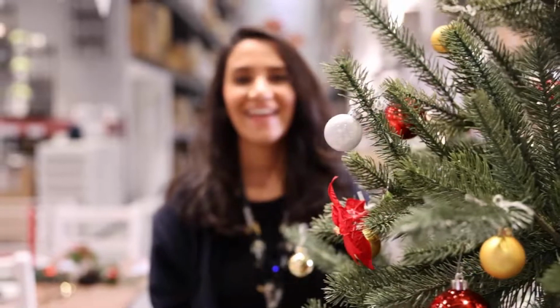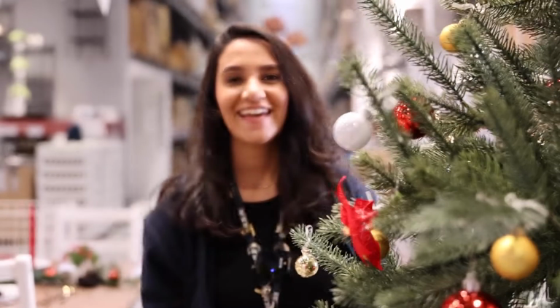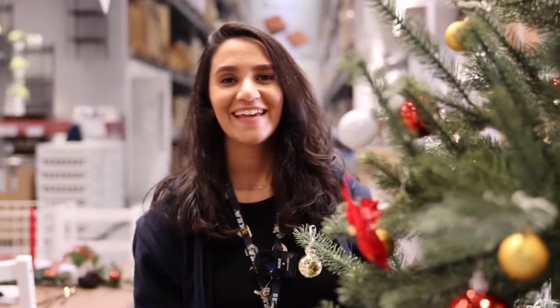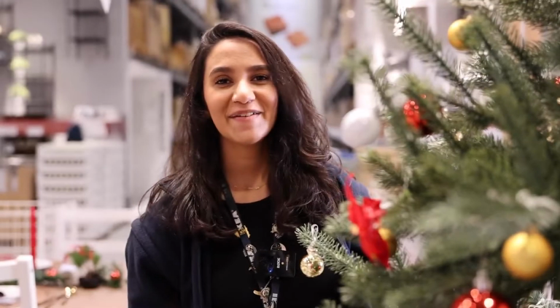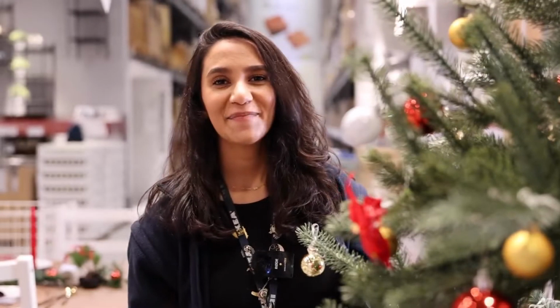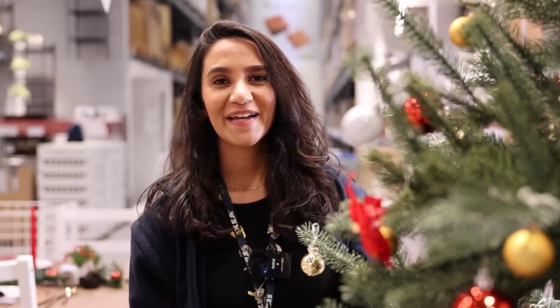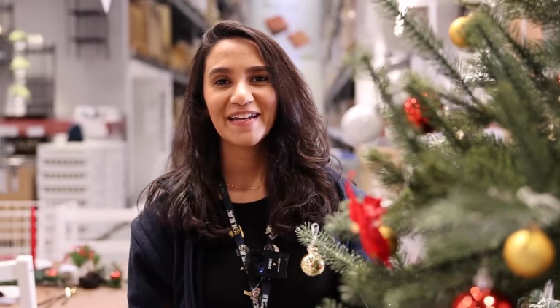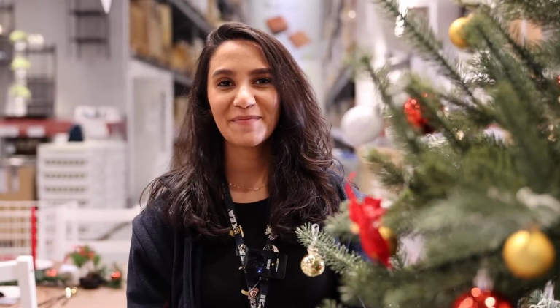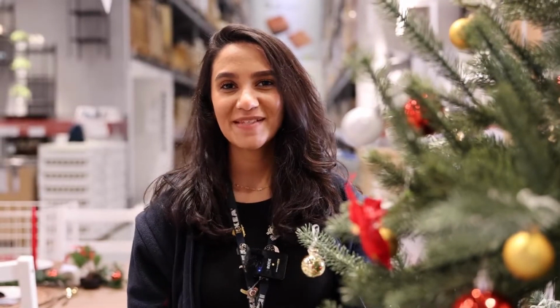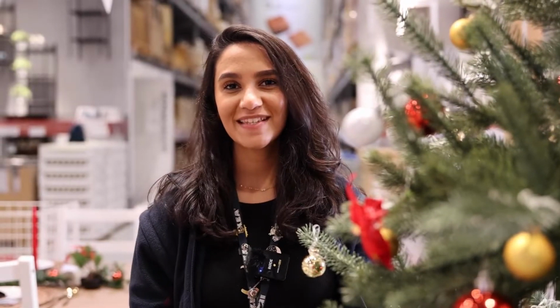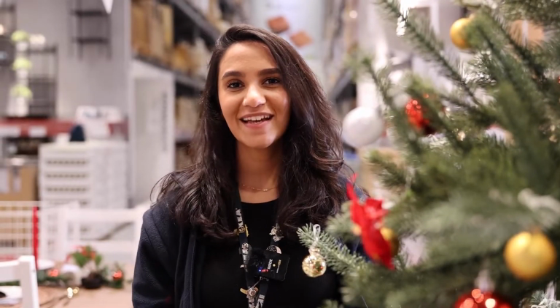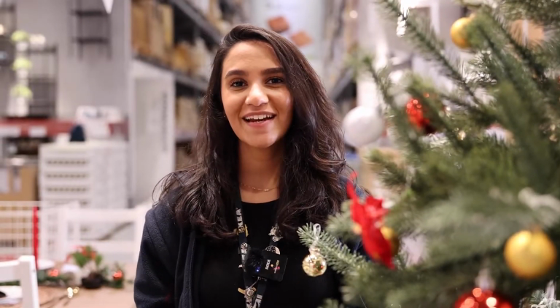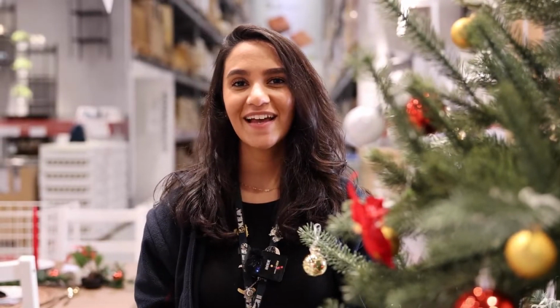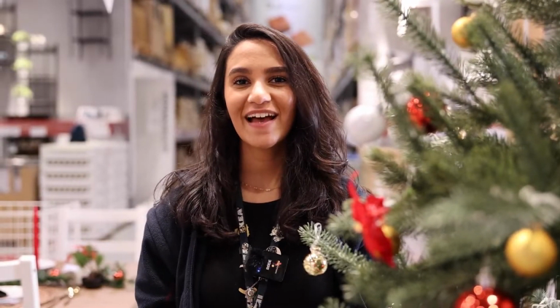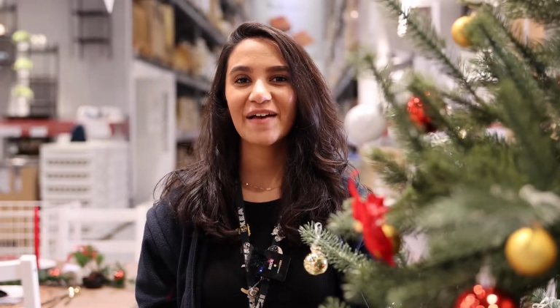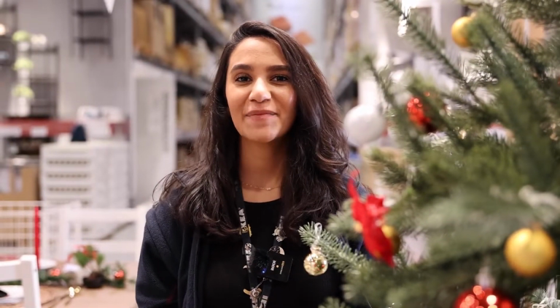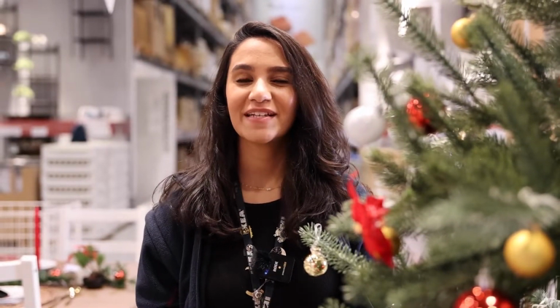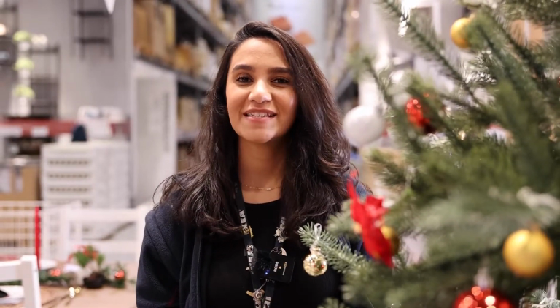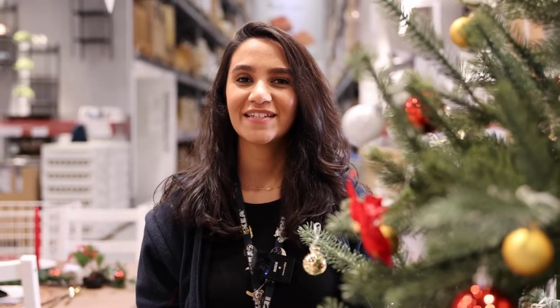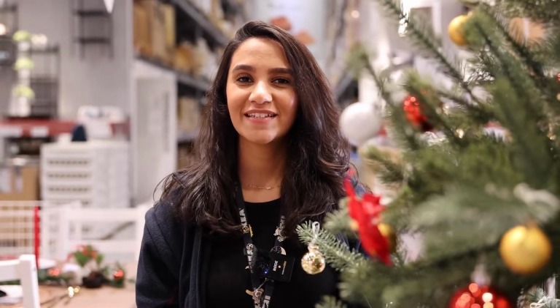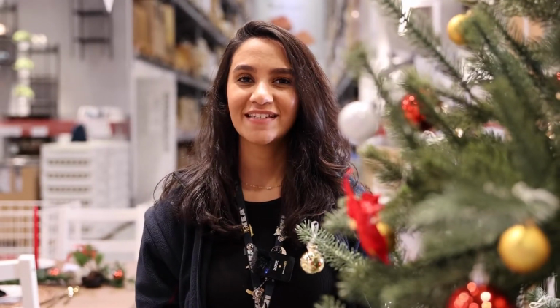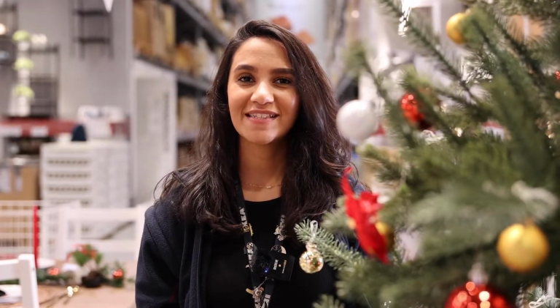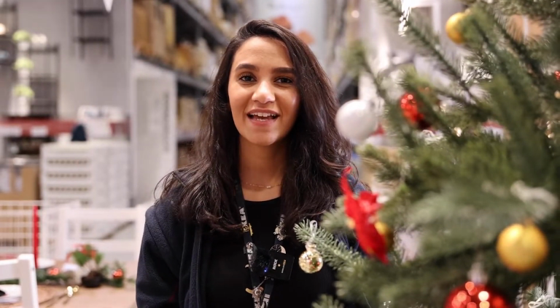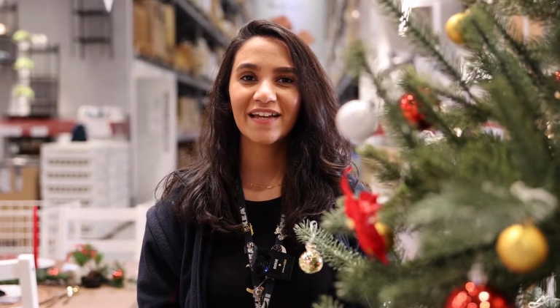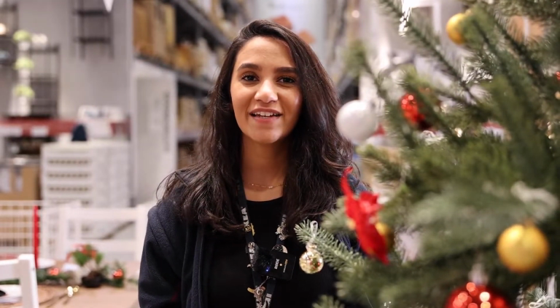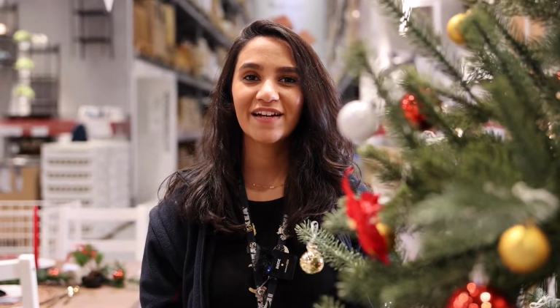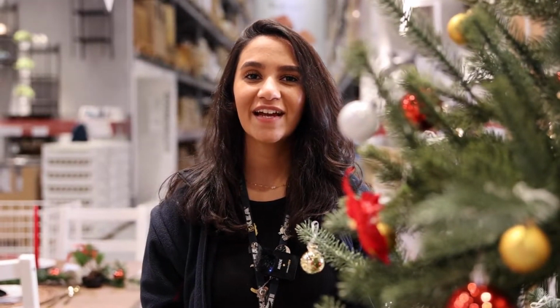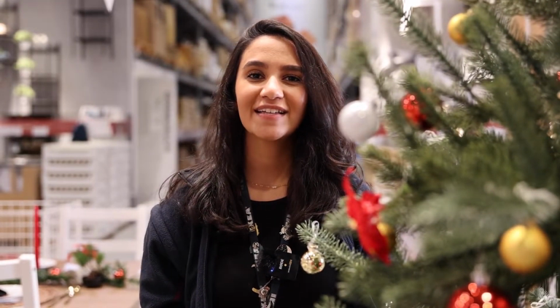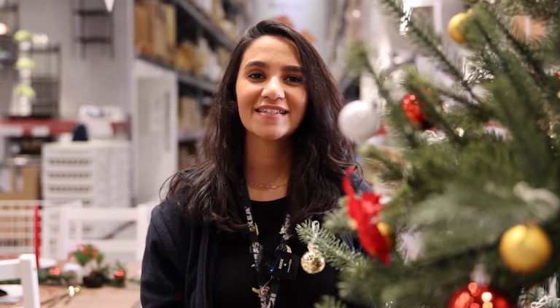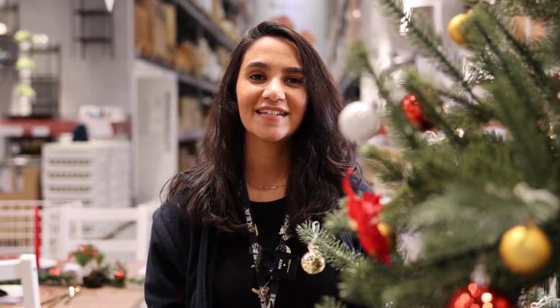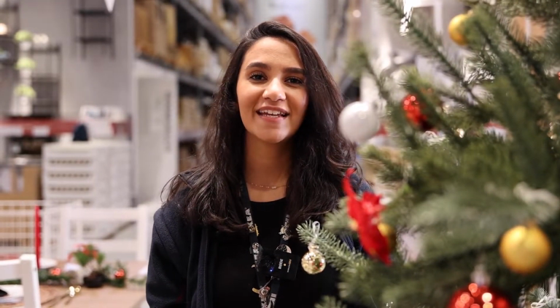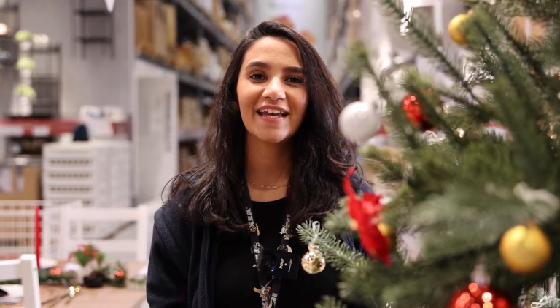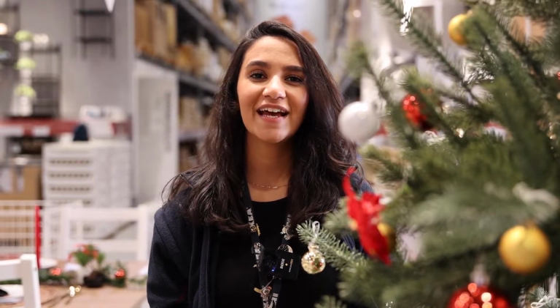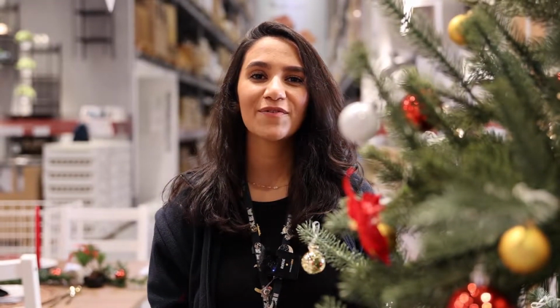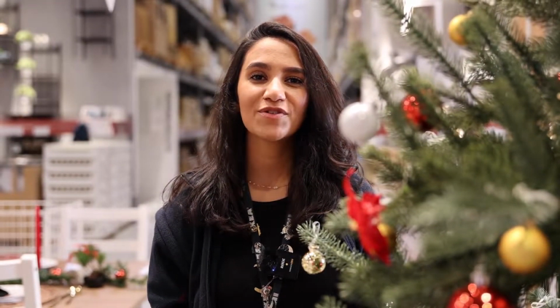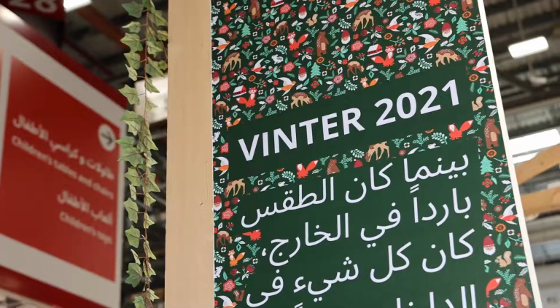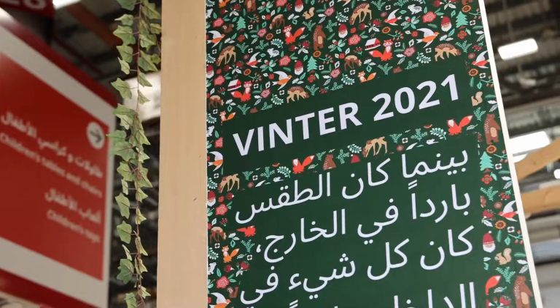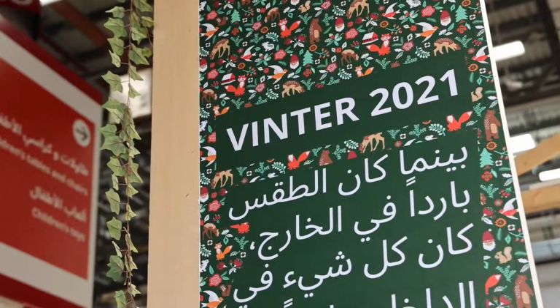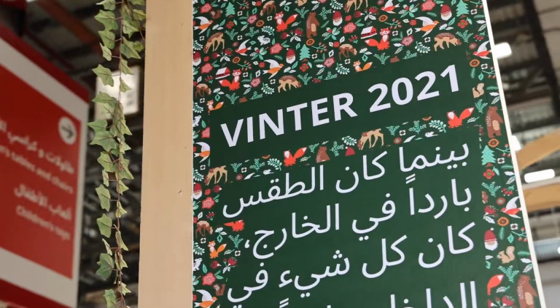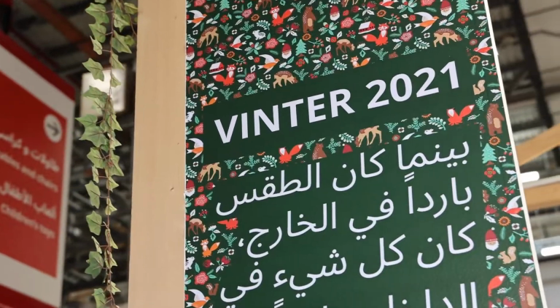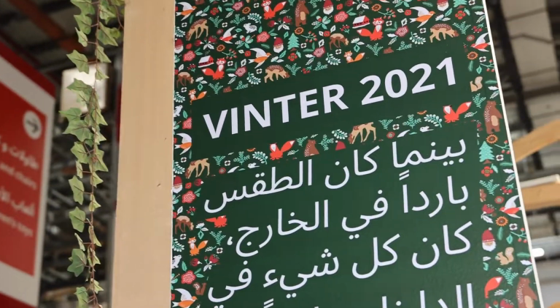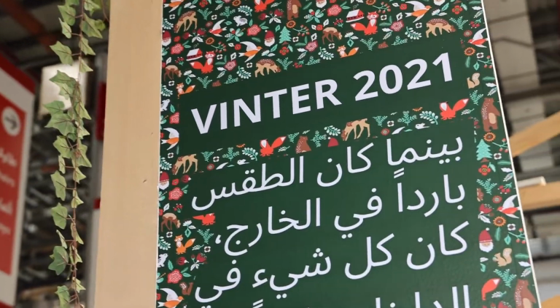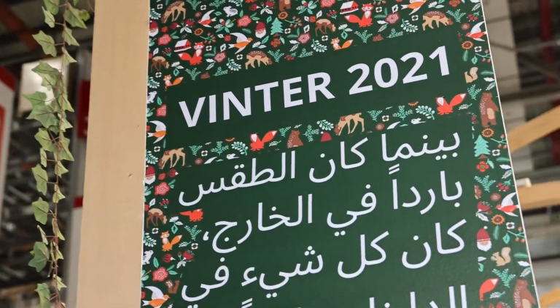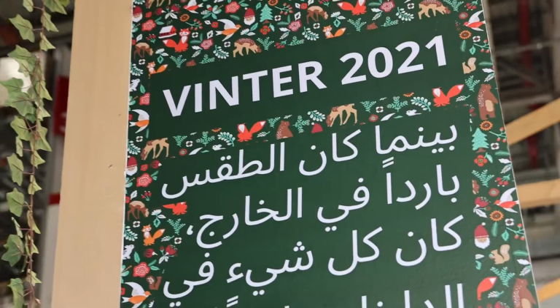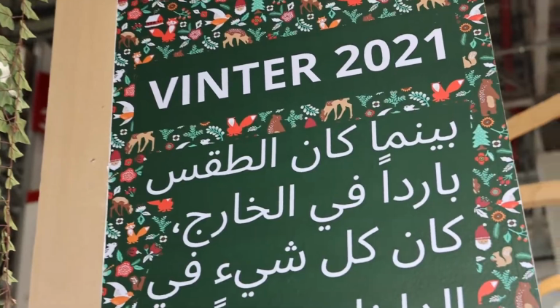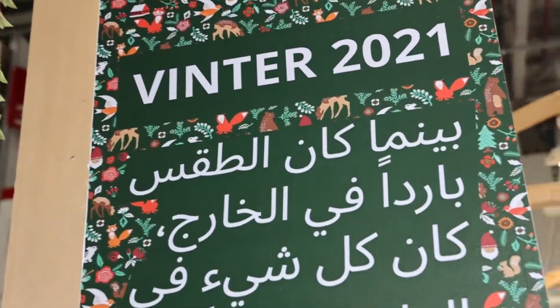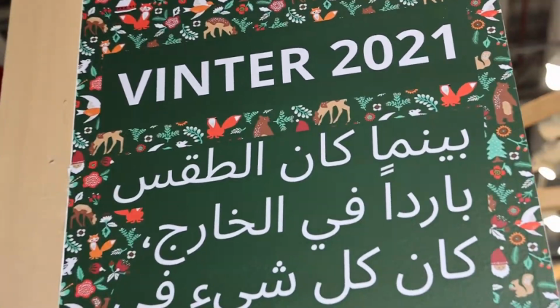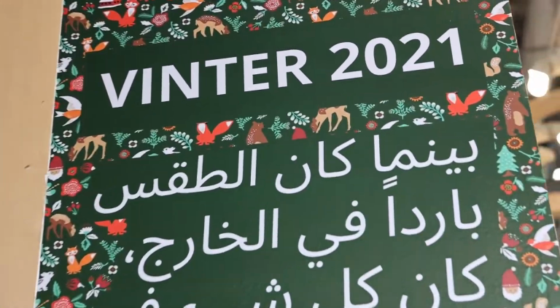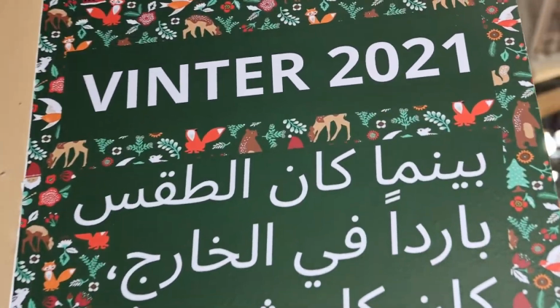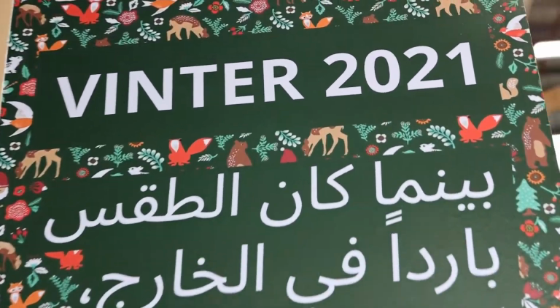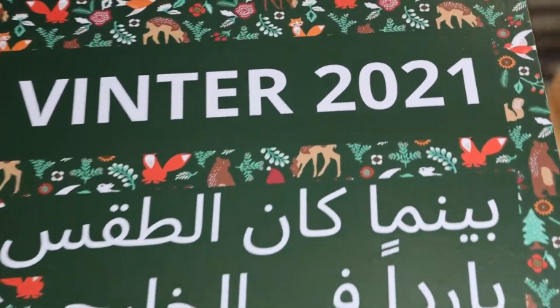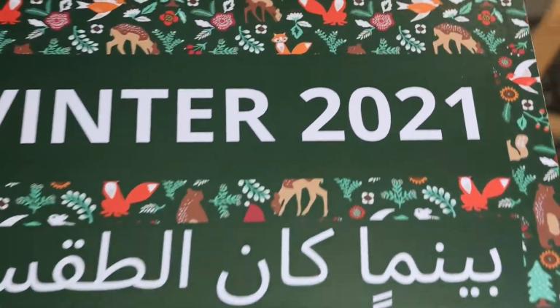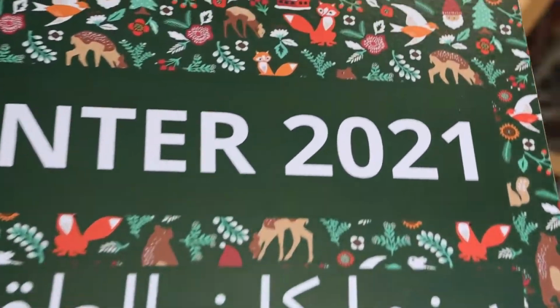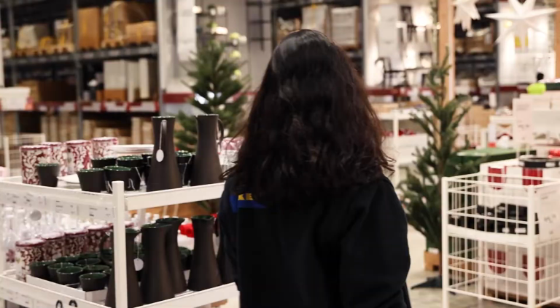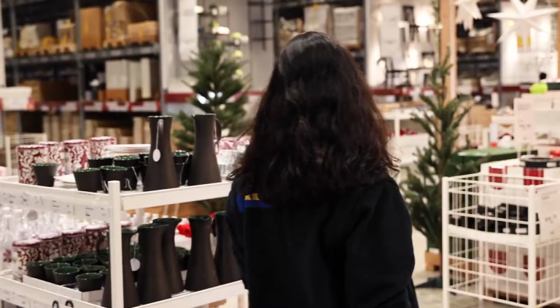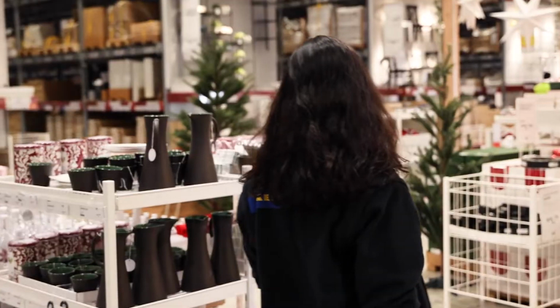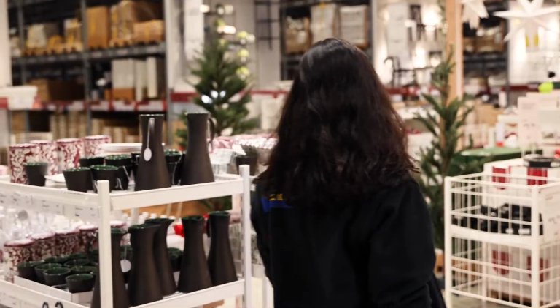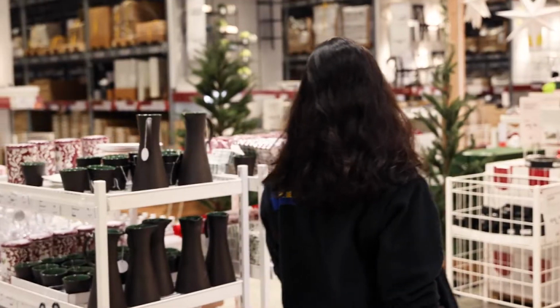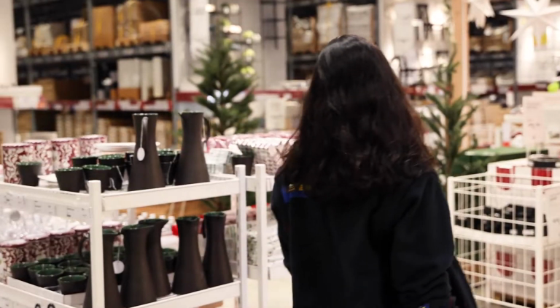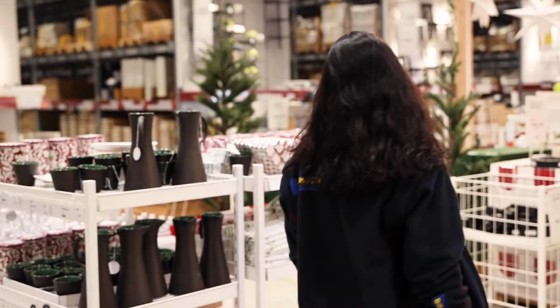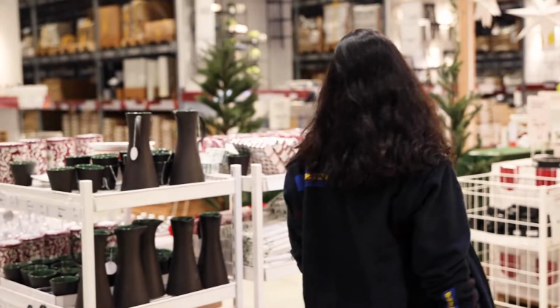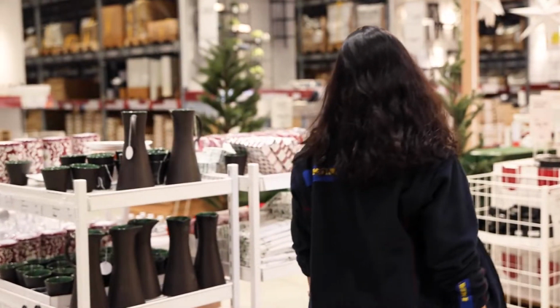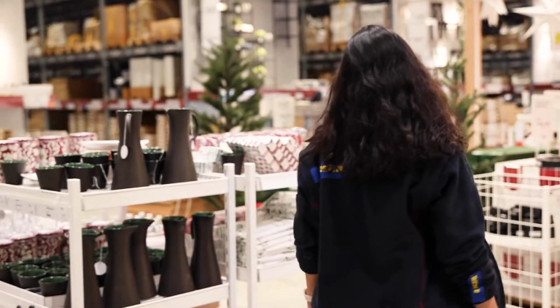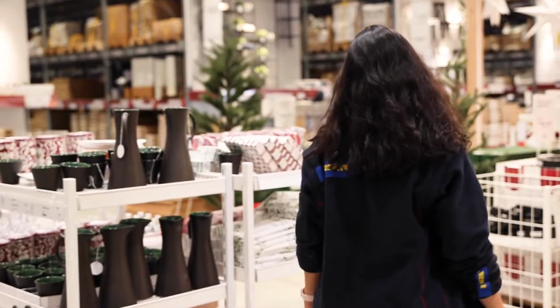Hey, my name is Yara. I'm an interior designer and today I will show you our new Winter 2021 collection at IKEA.